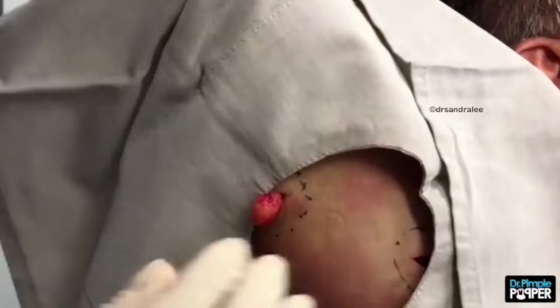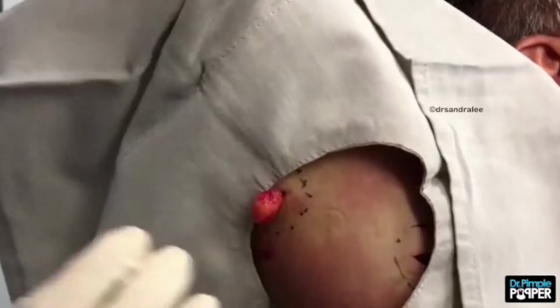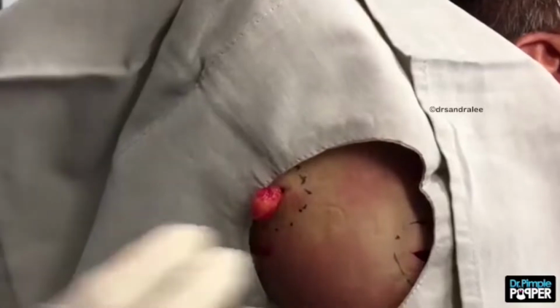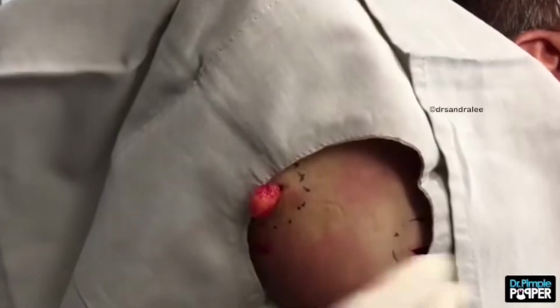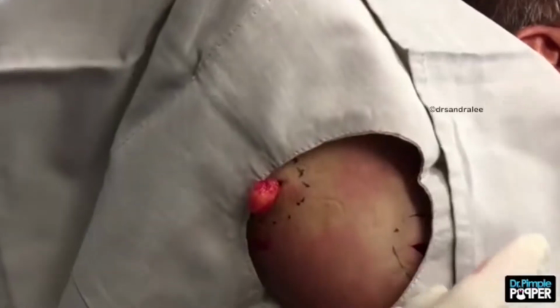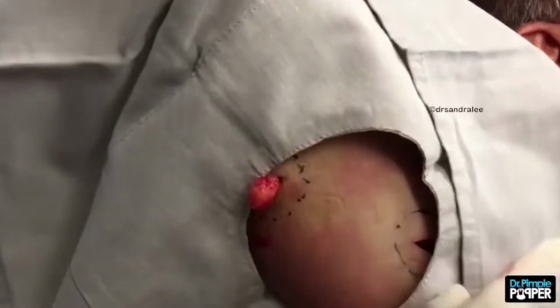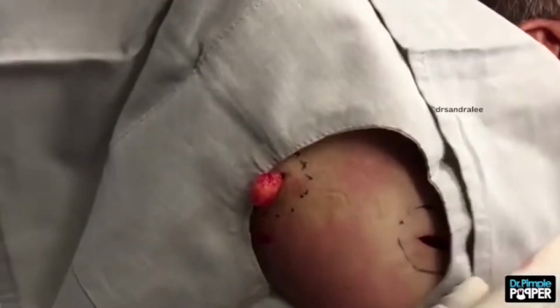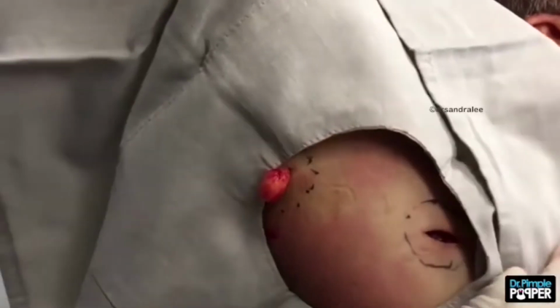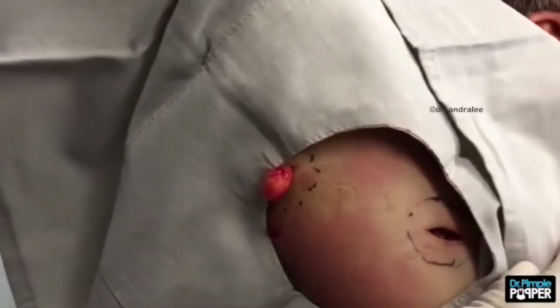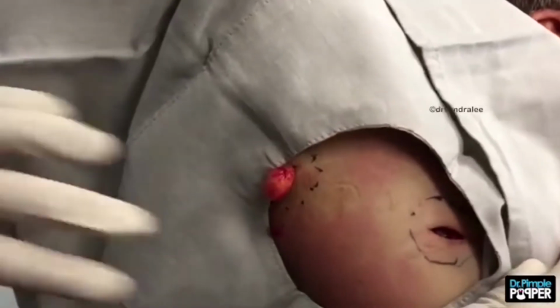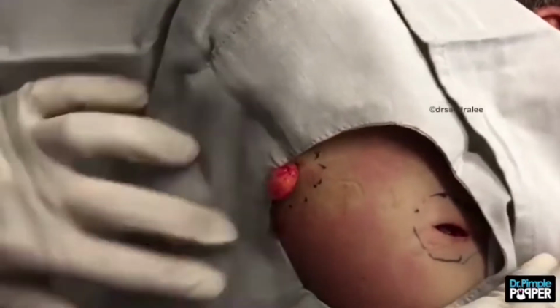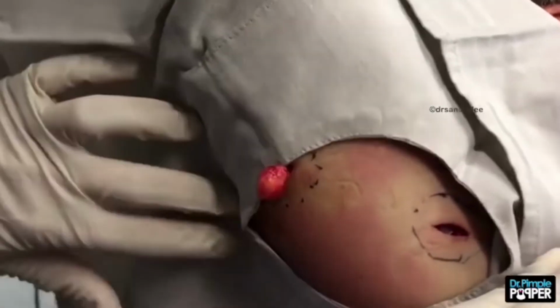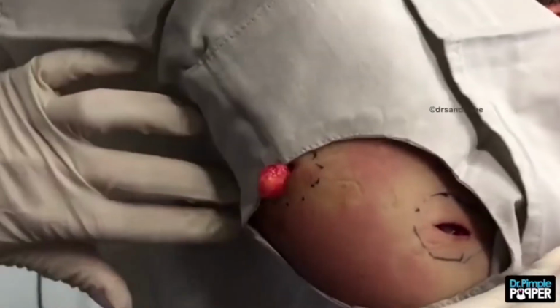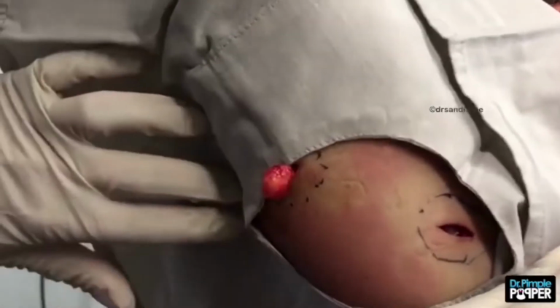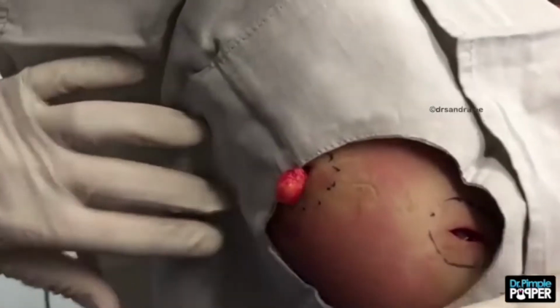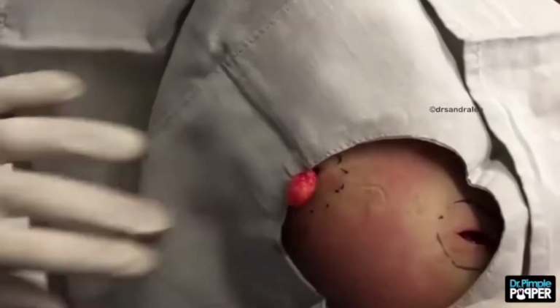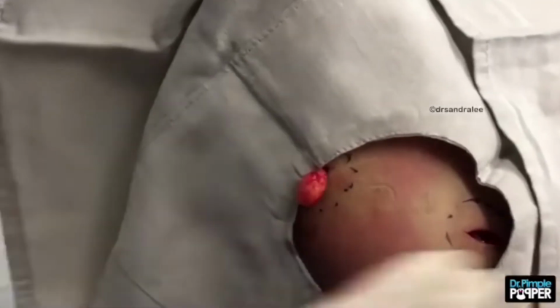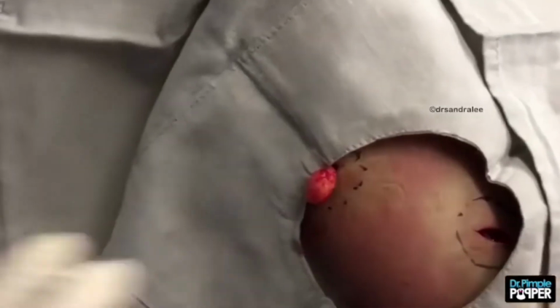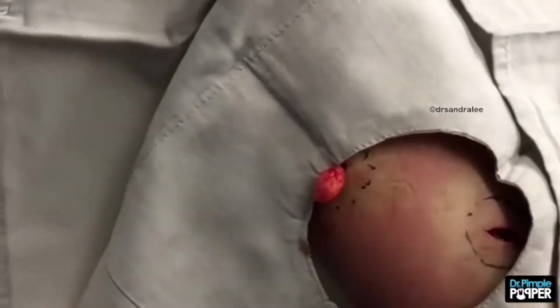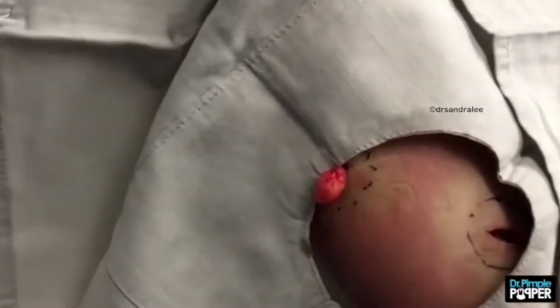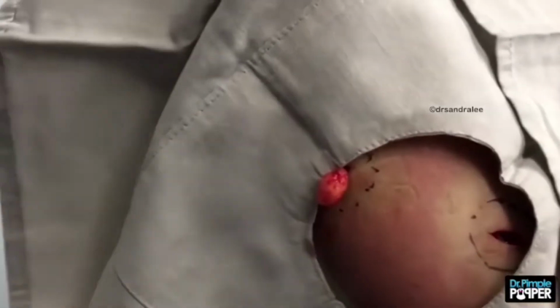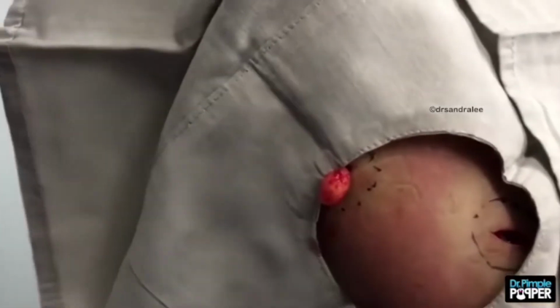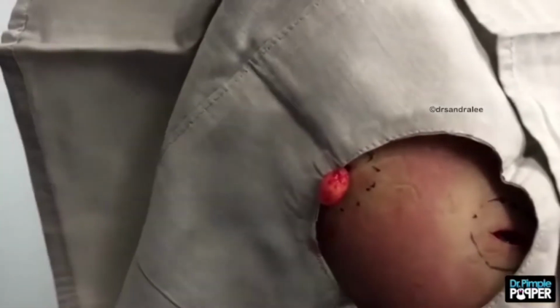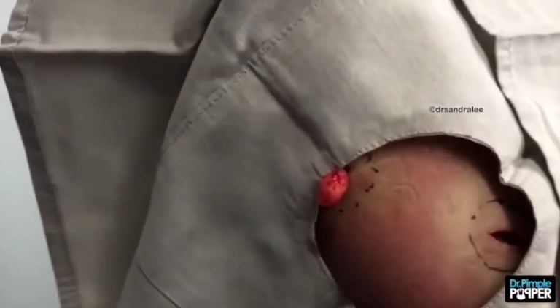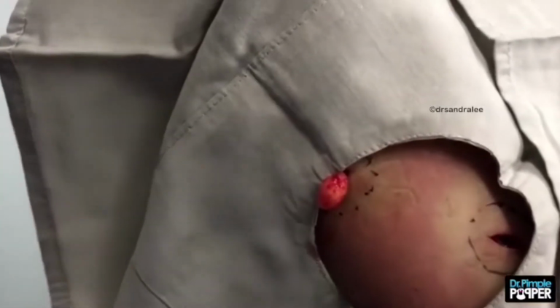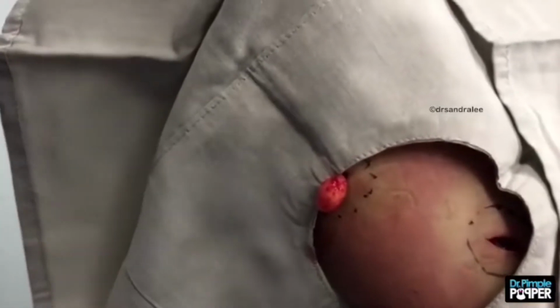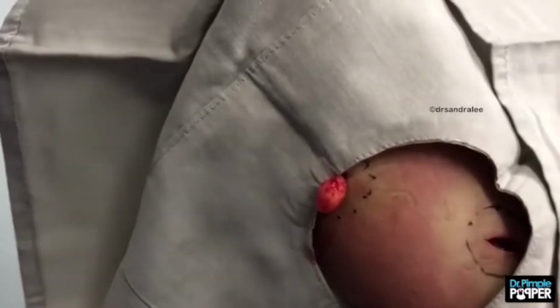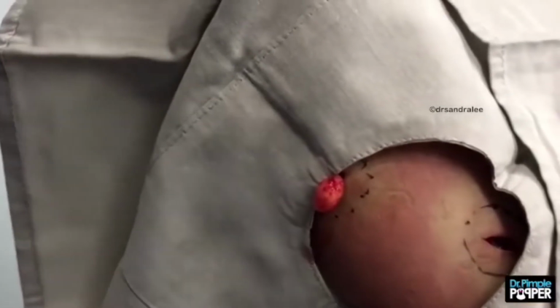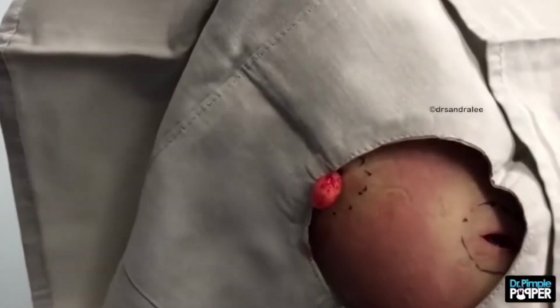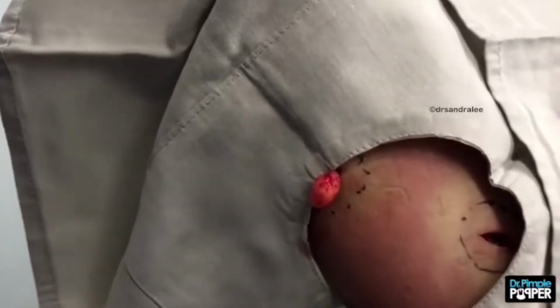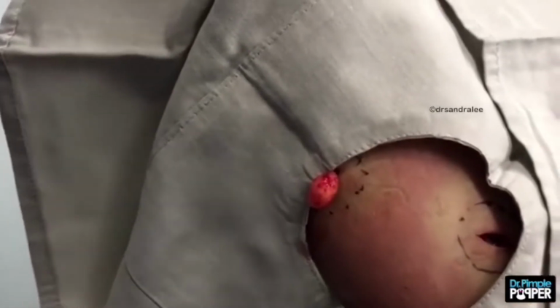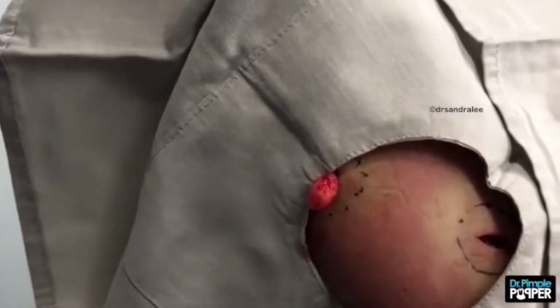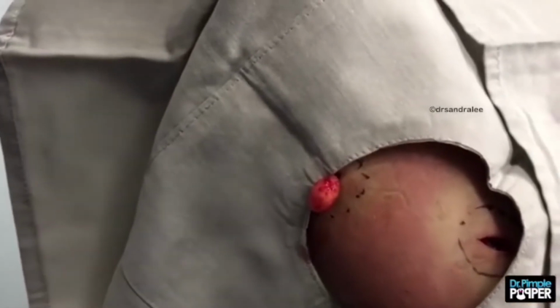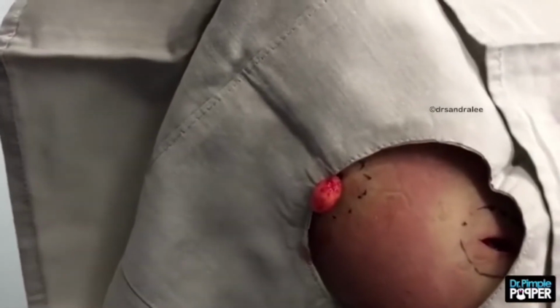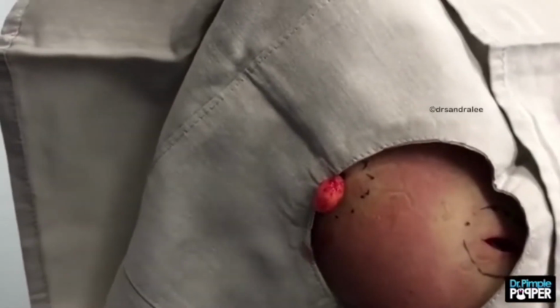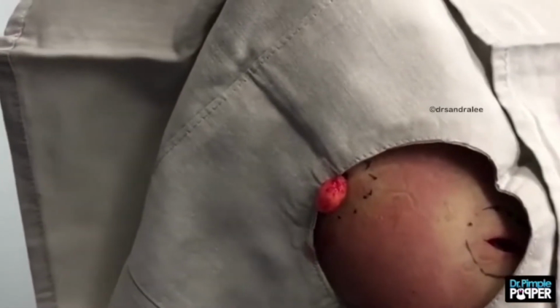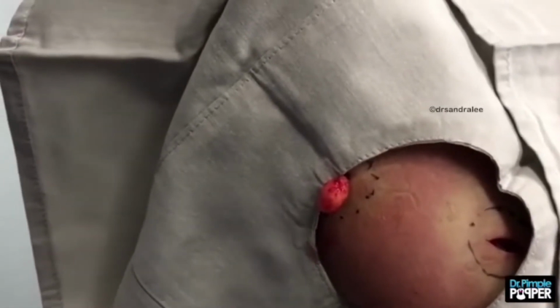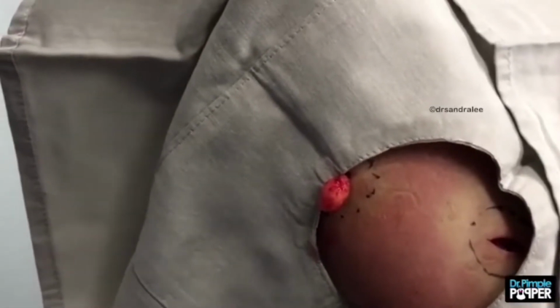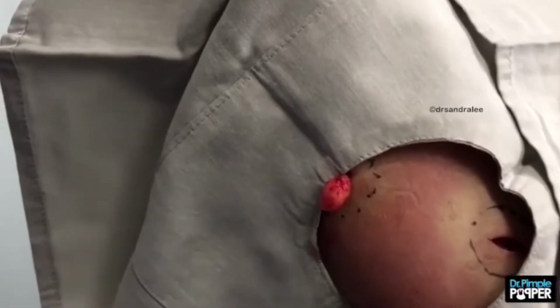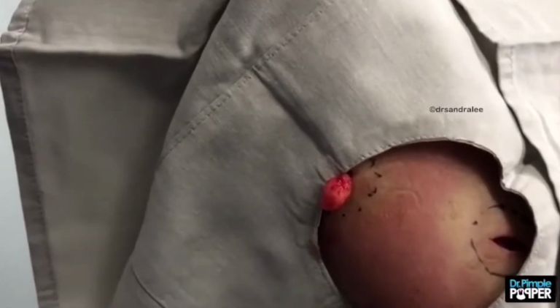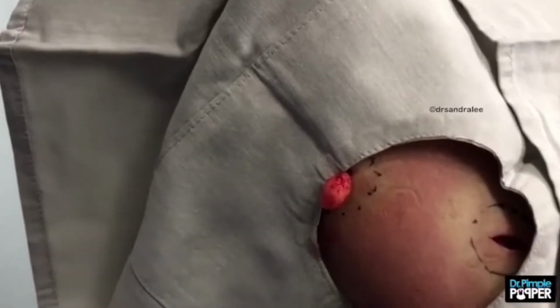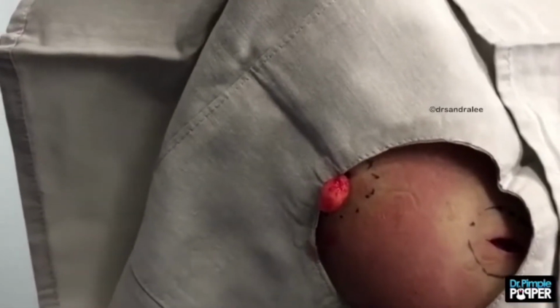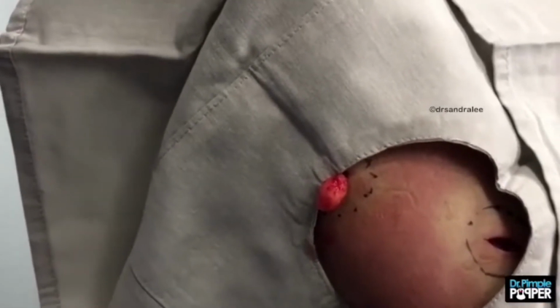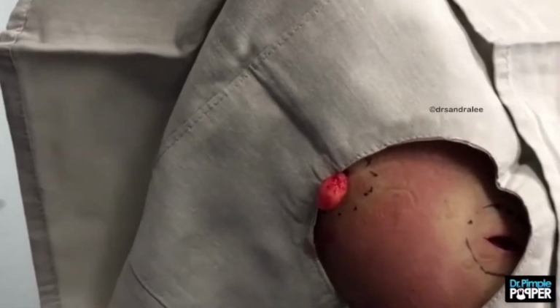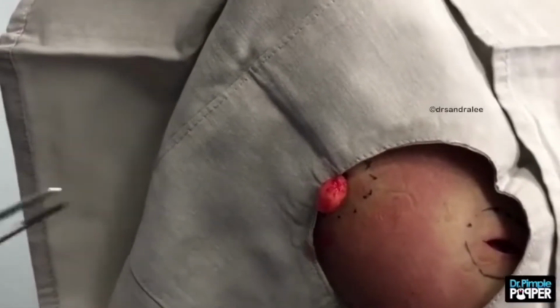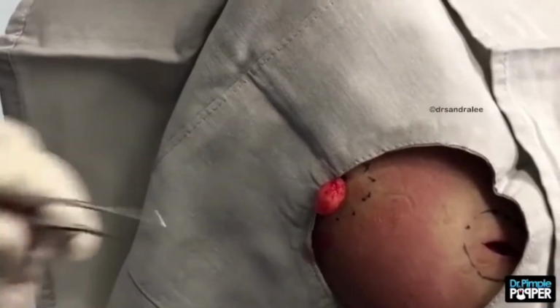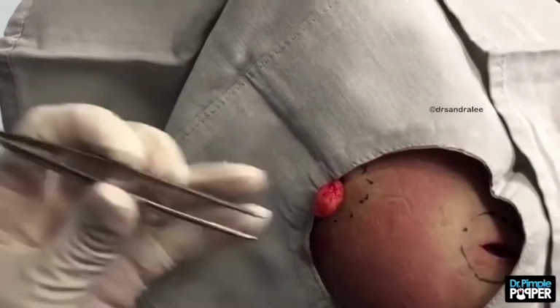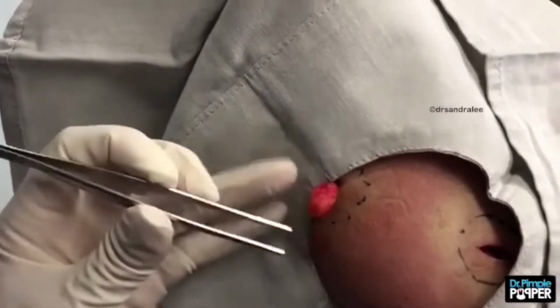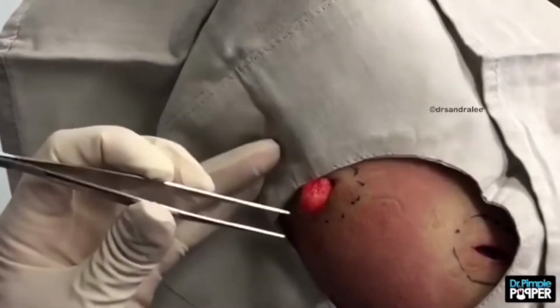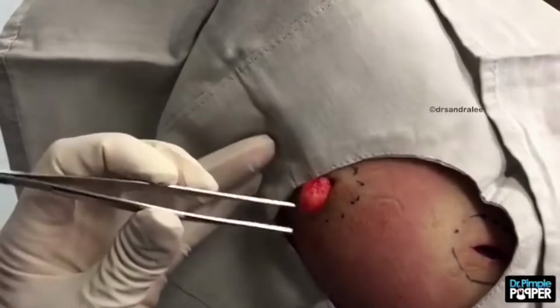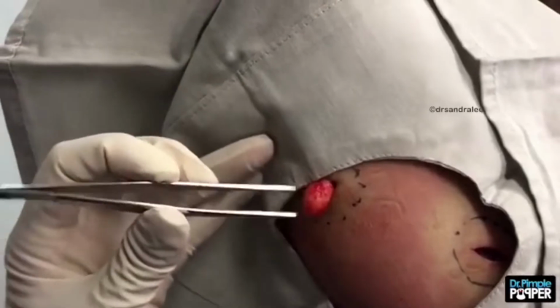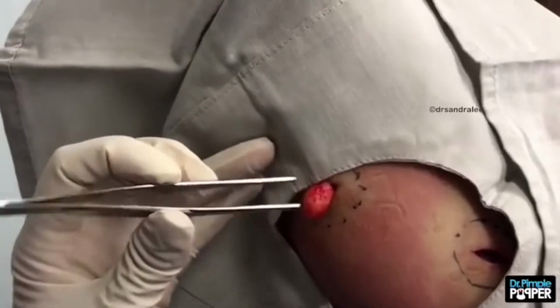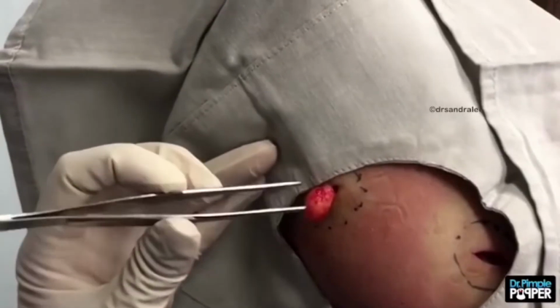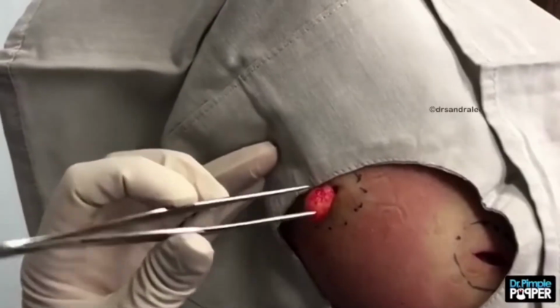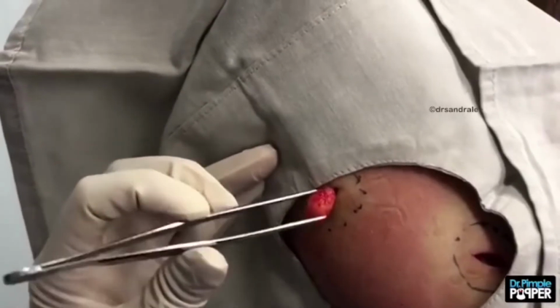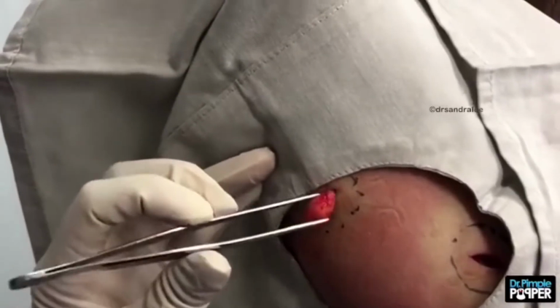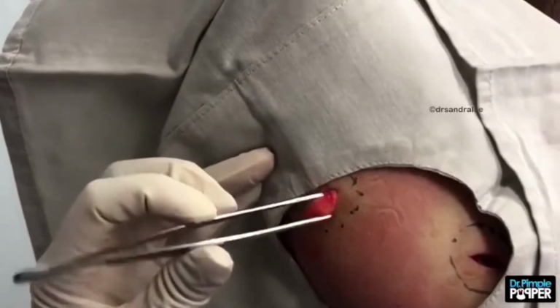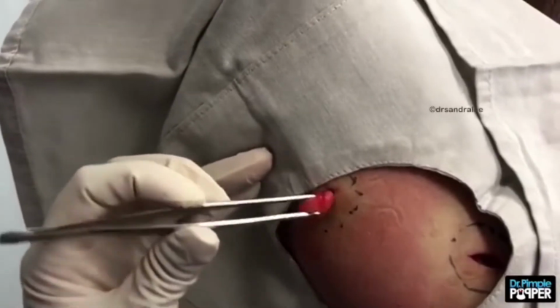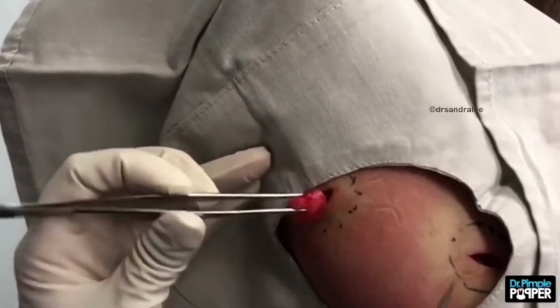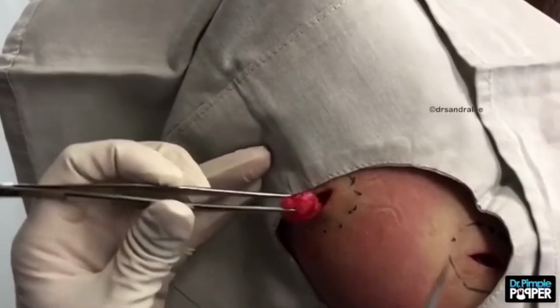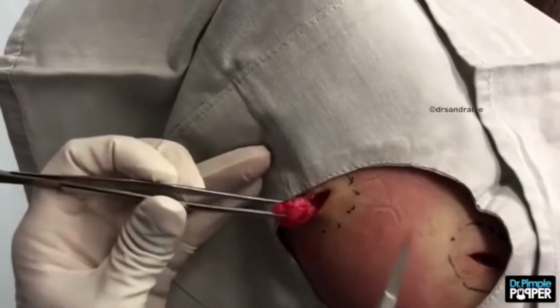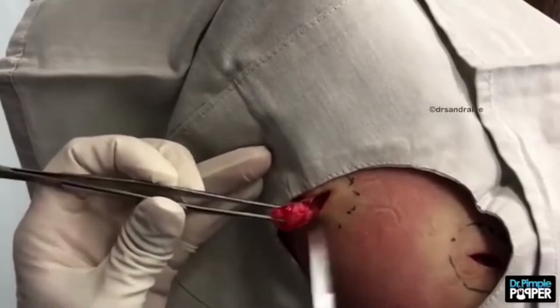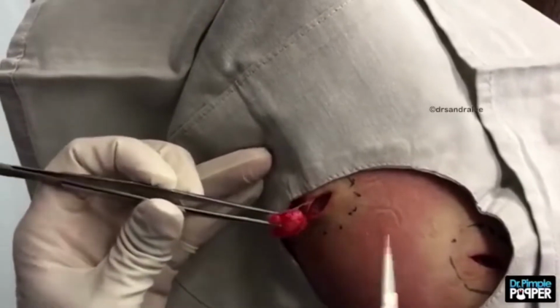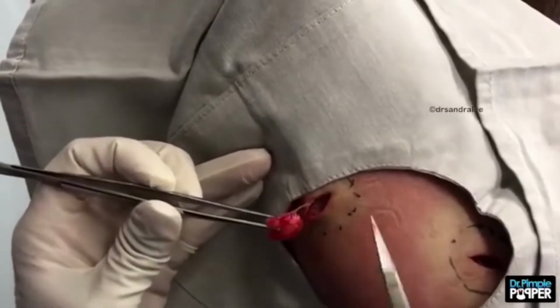Hey guys, welcome back to Filmspire. Today we'll talk about the most nauseating moments on Dr. Pimple Popper. Let's head into it.